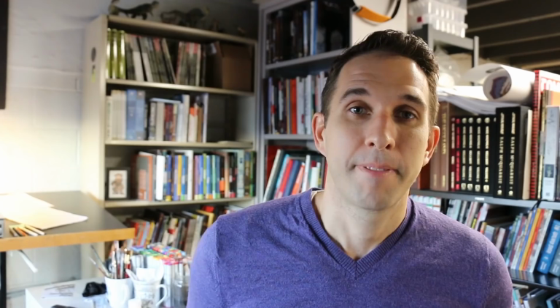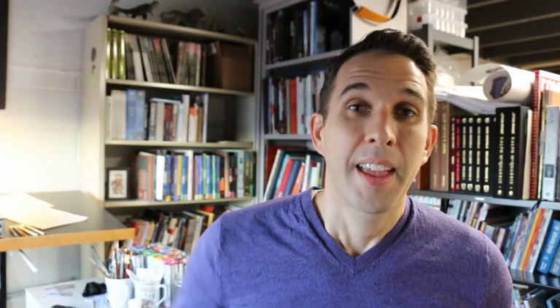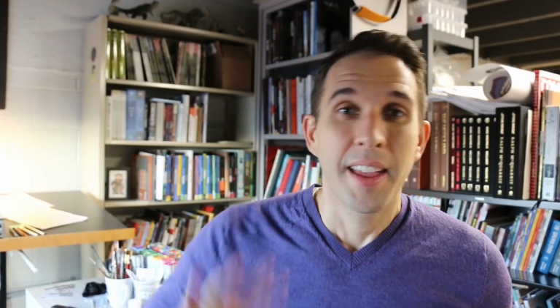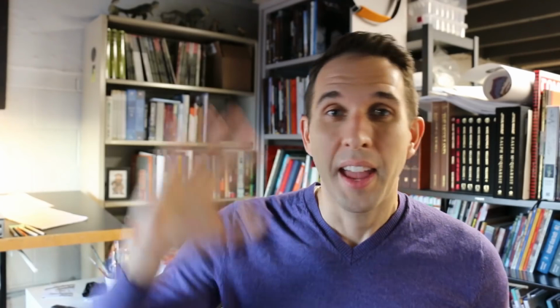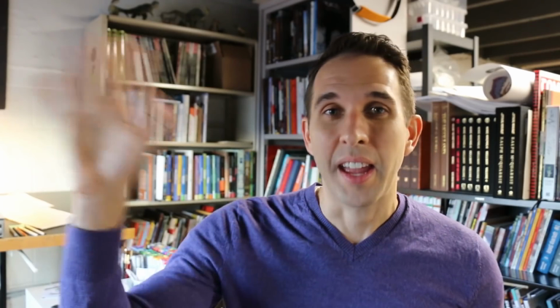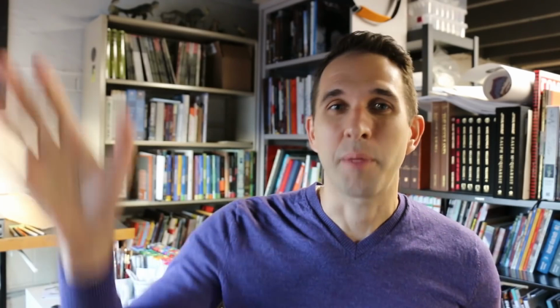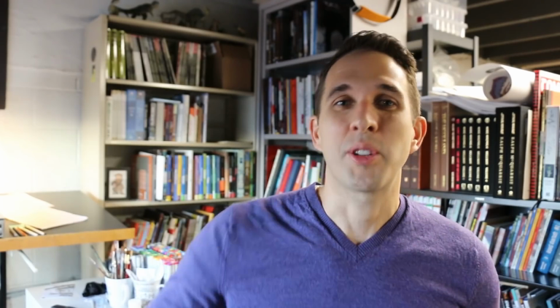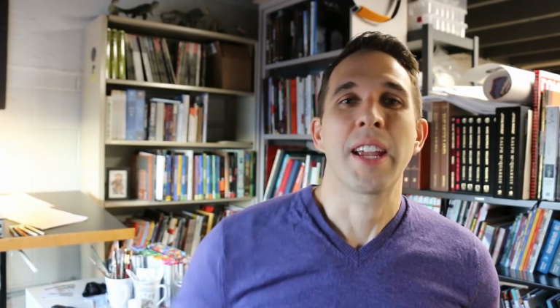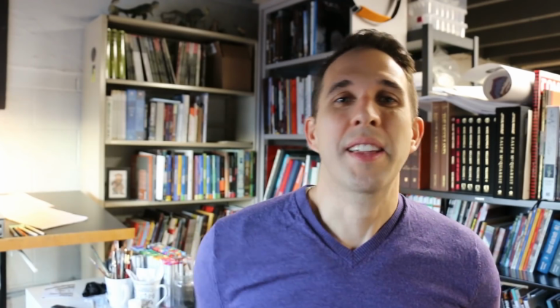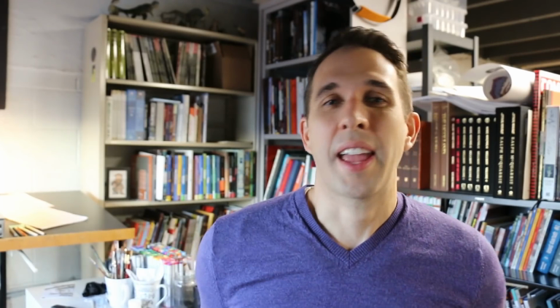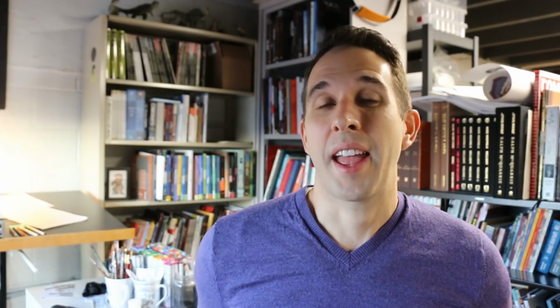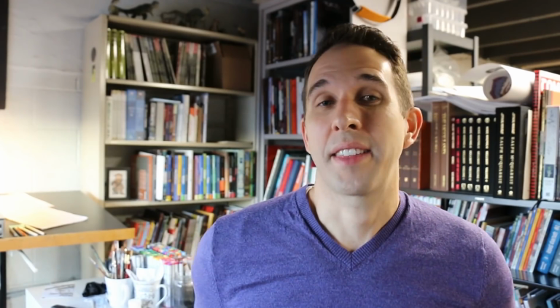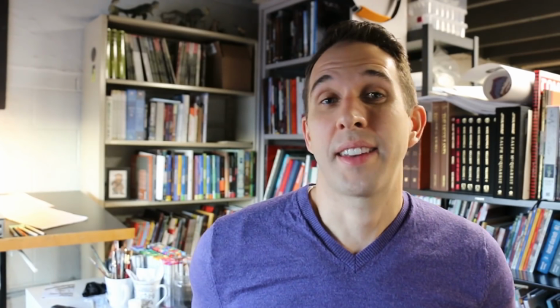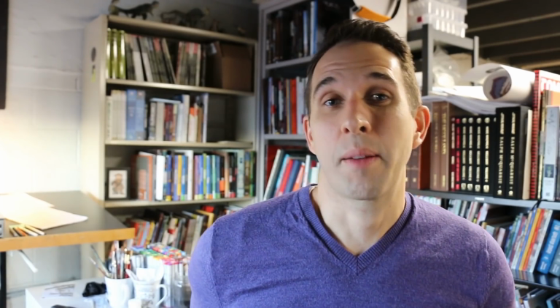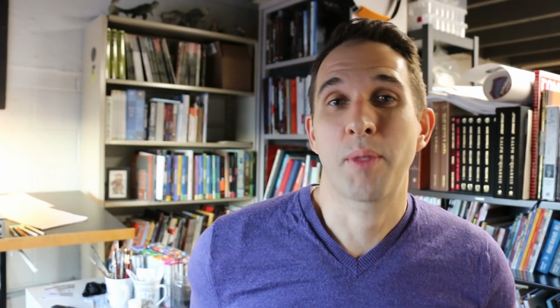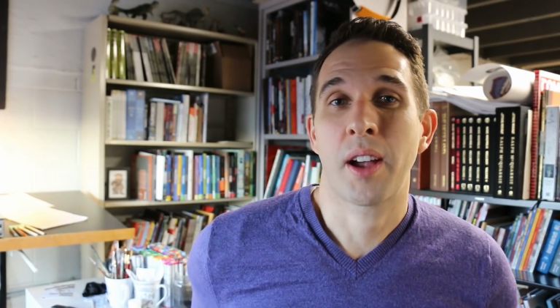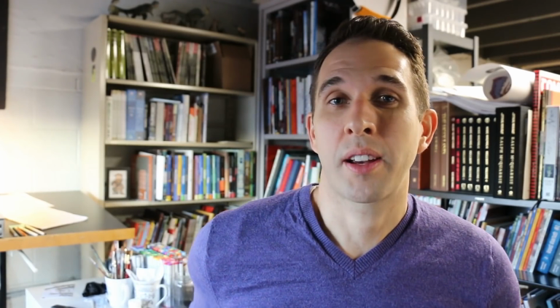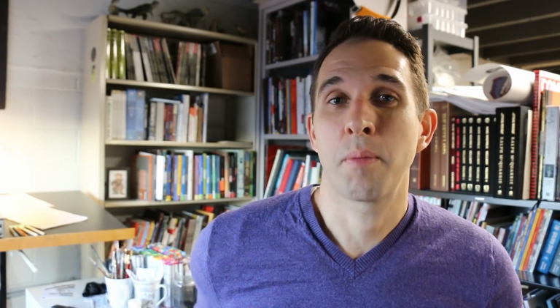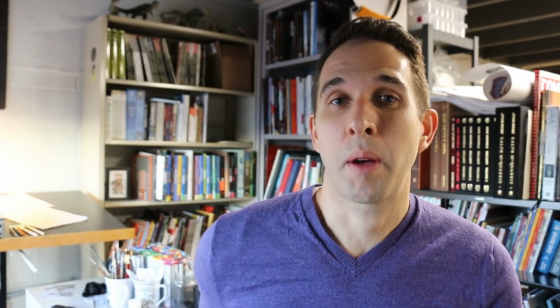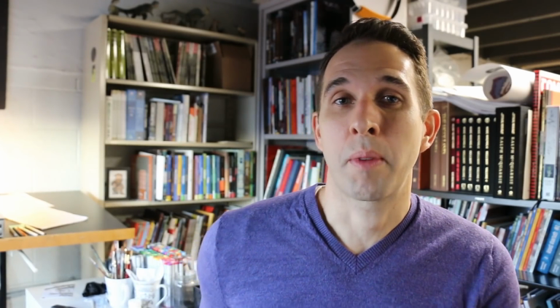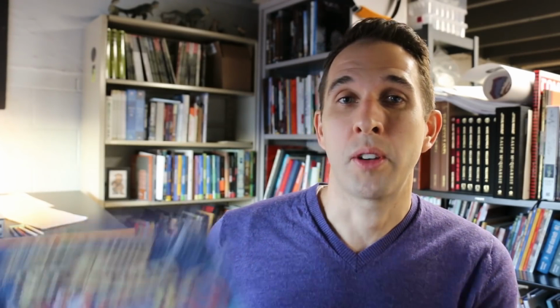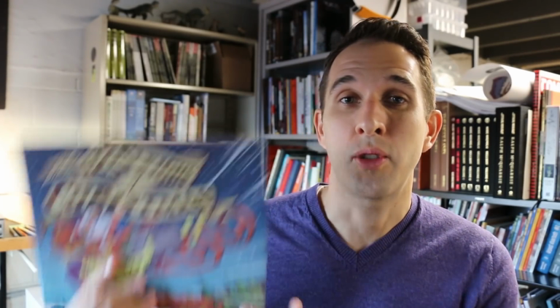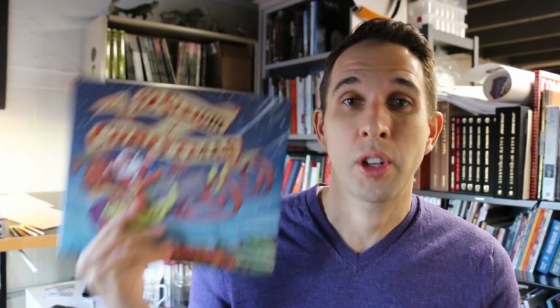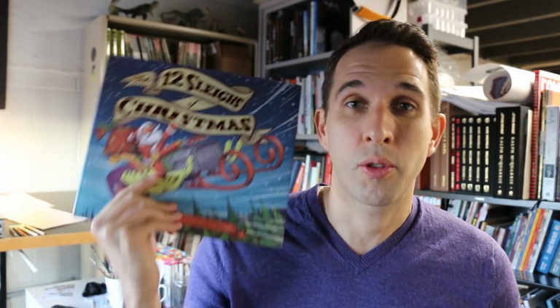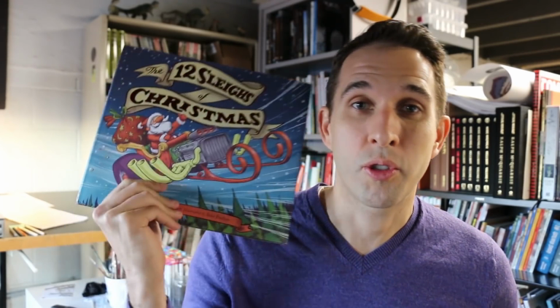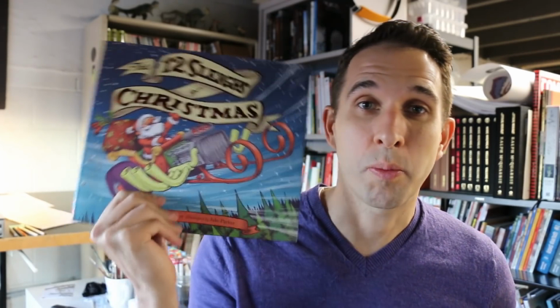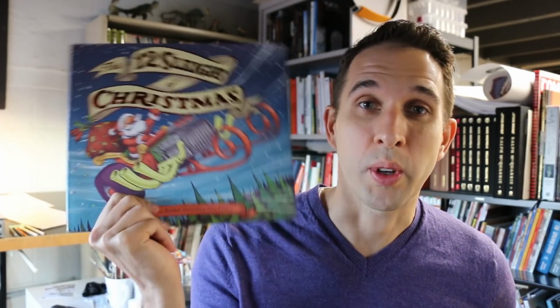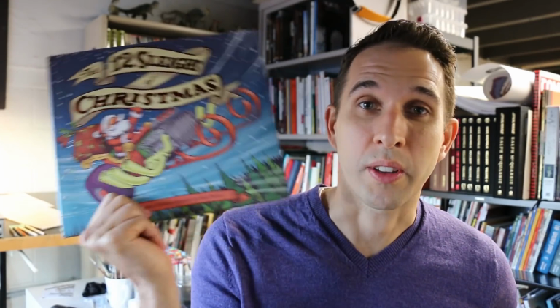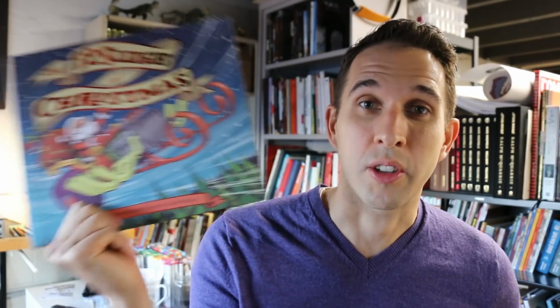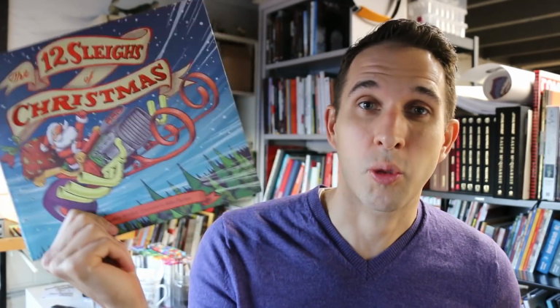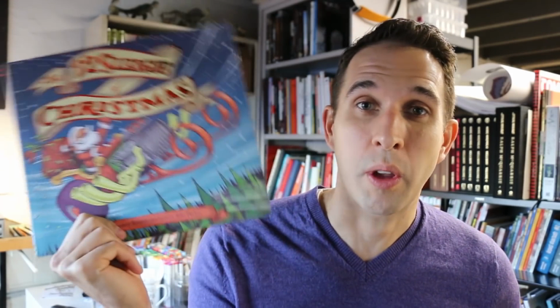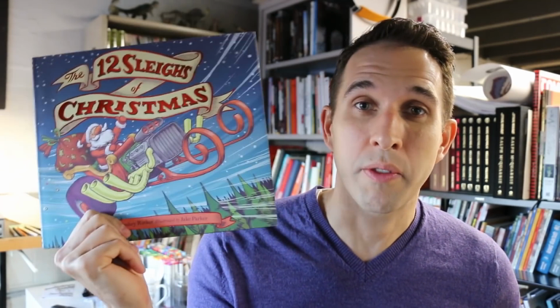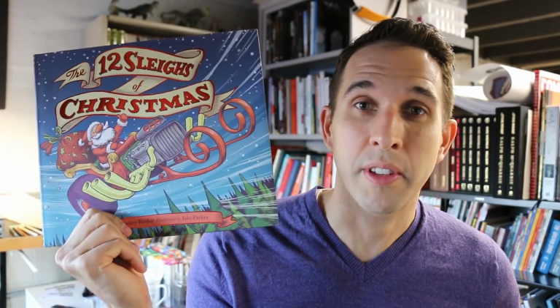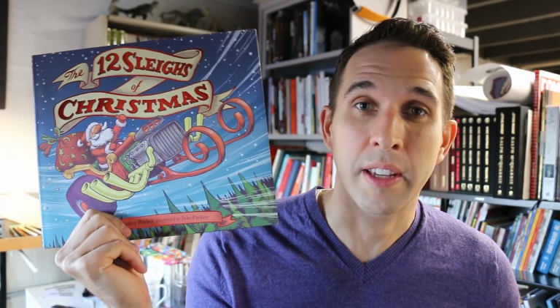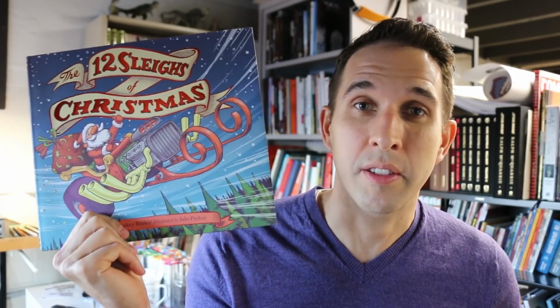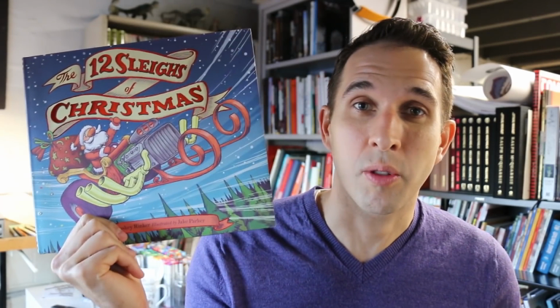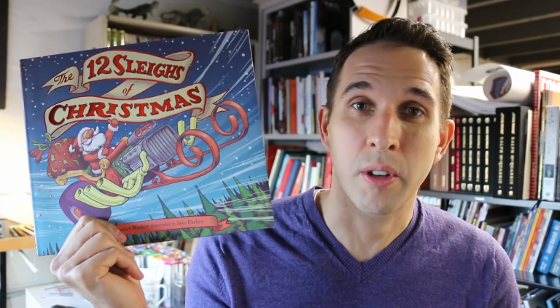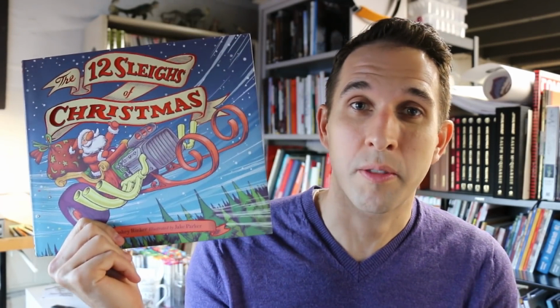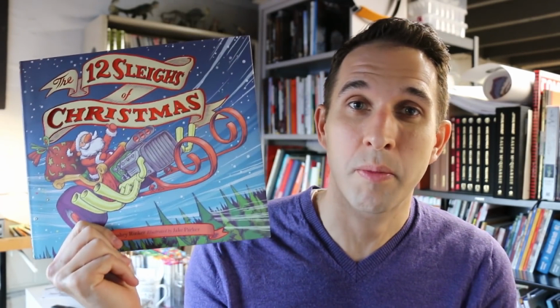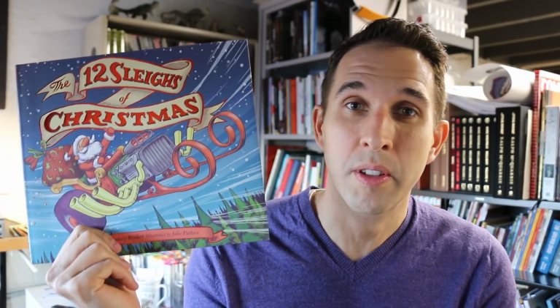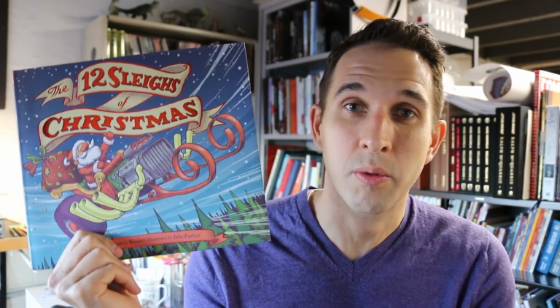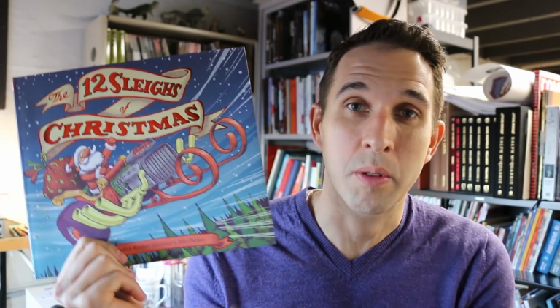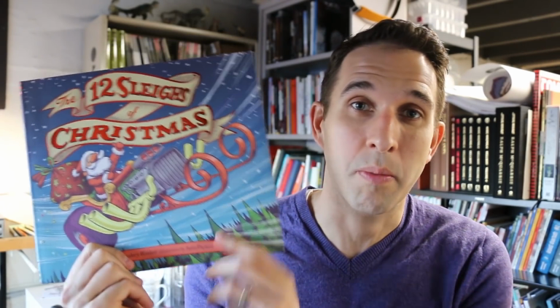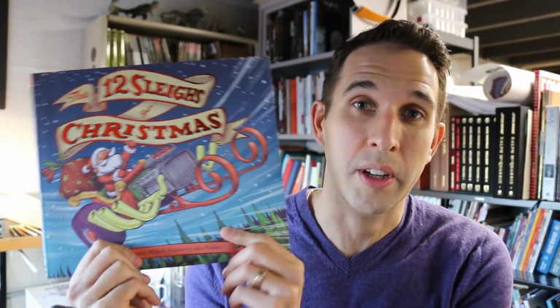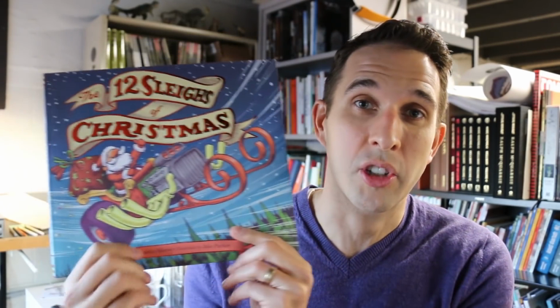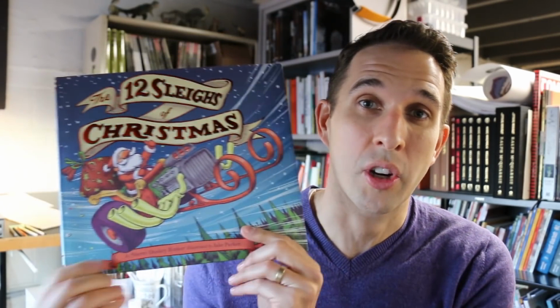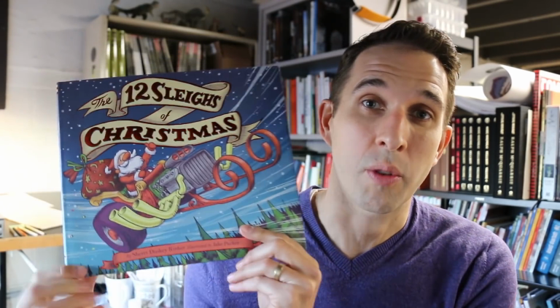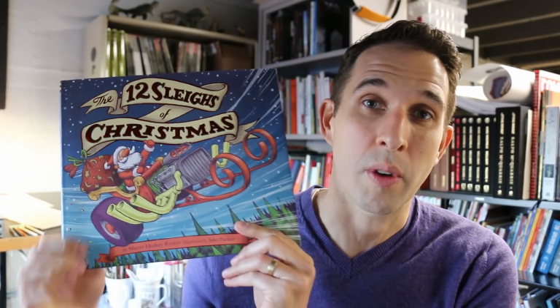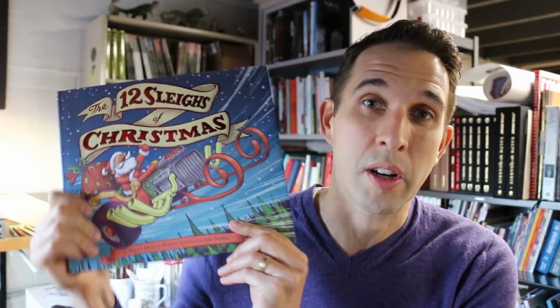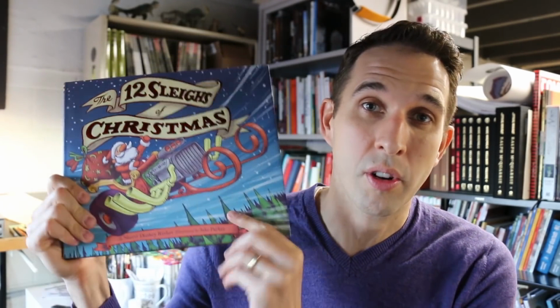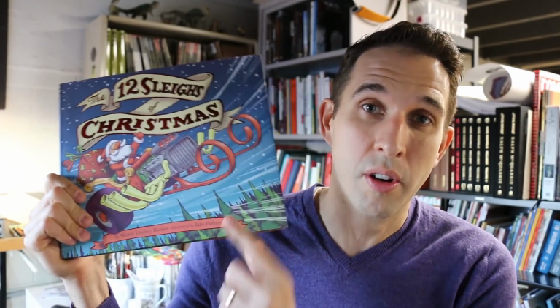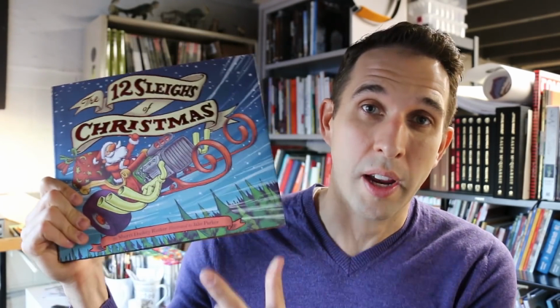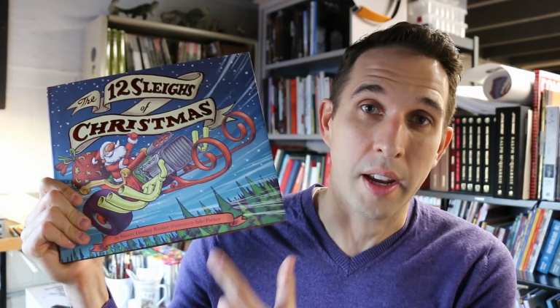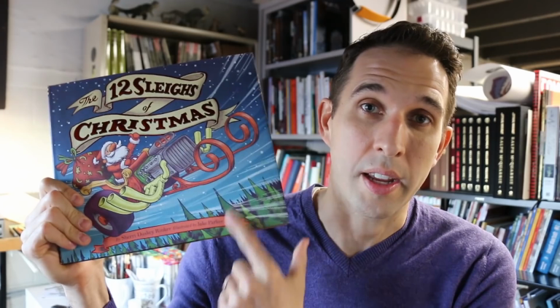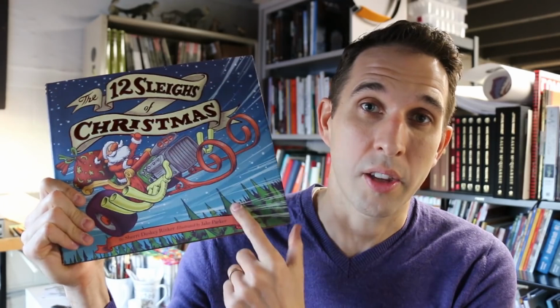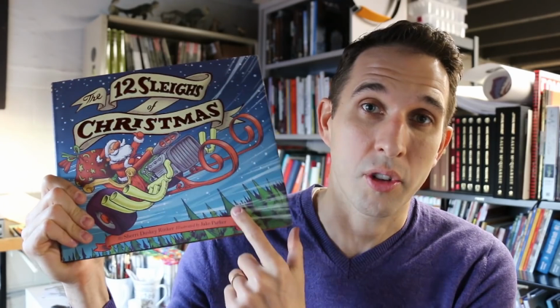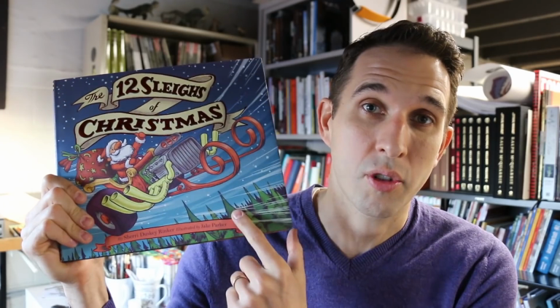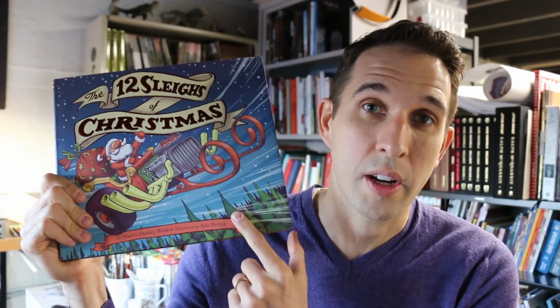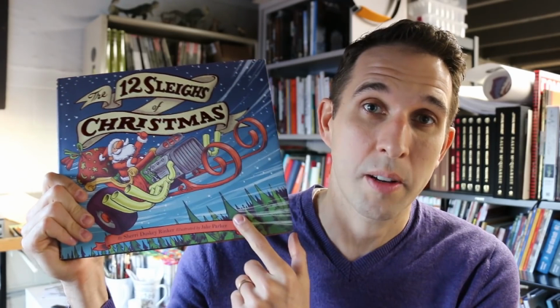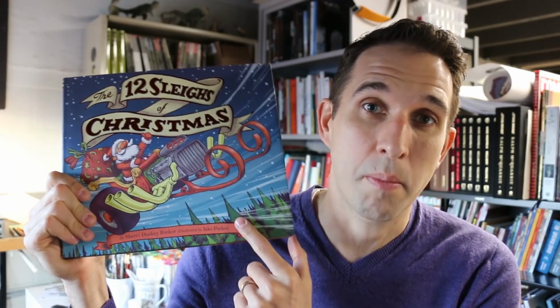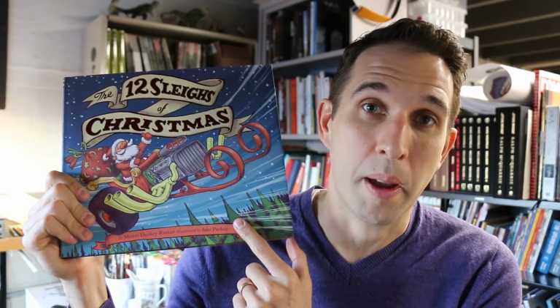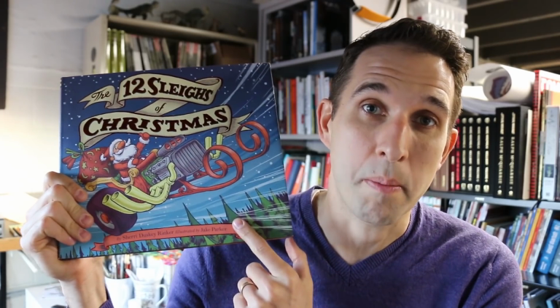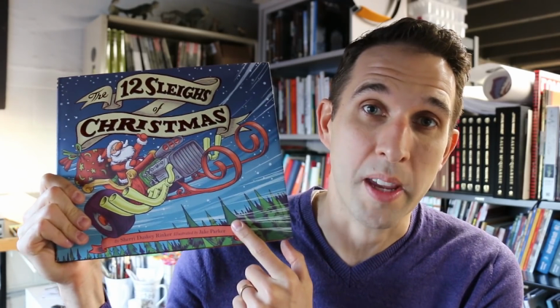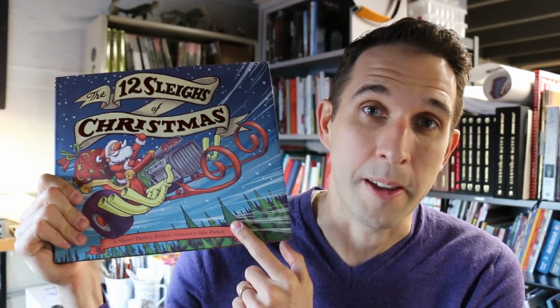Hey, I'm Jake and today I'm talking about my new children's book the 12 Slays of Christmas, written by Sherry Rinker and illustrated by me.